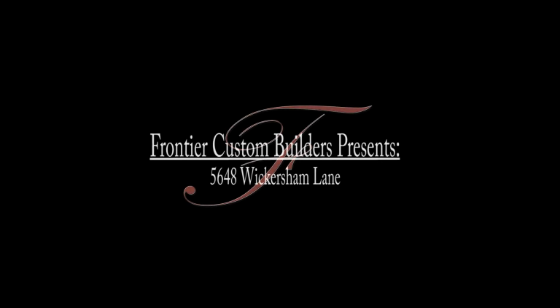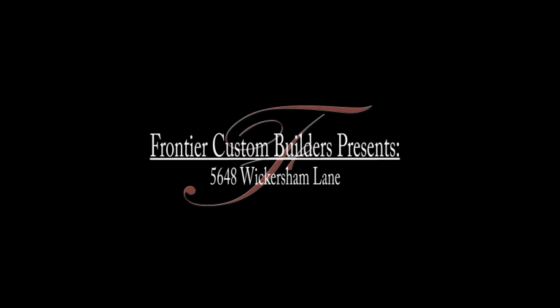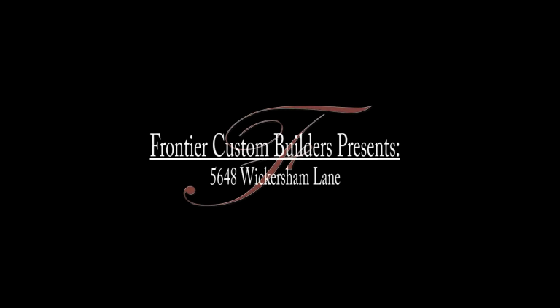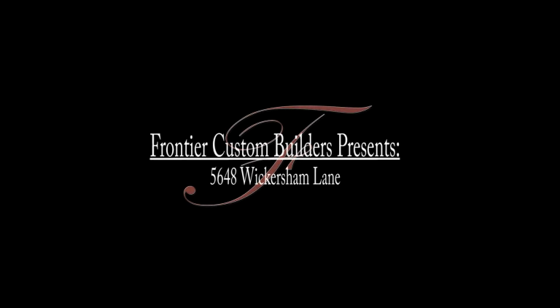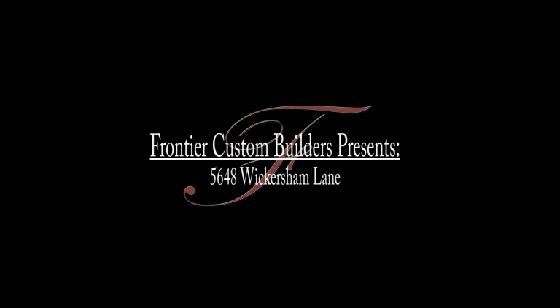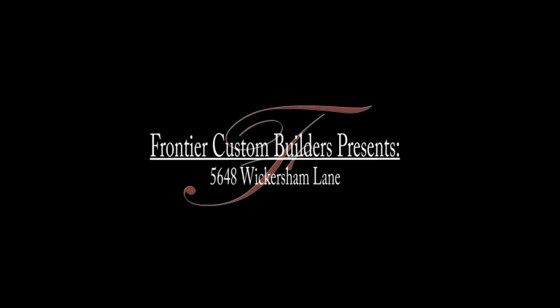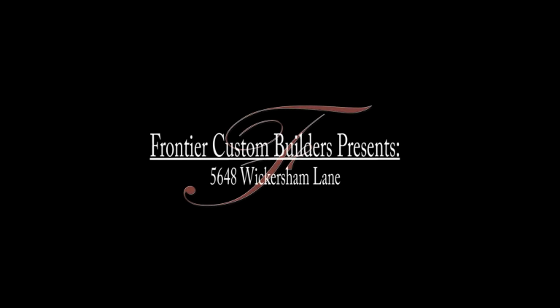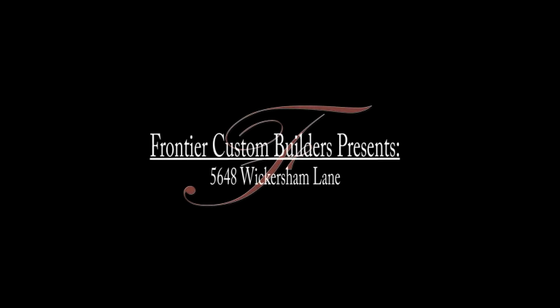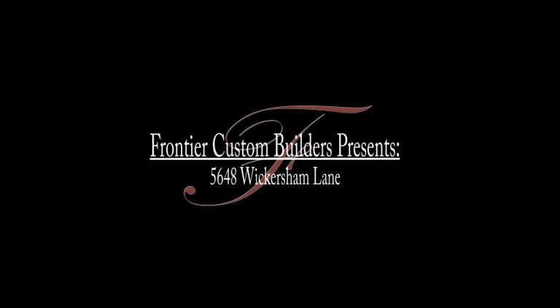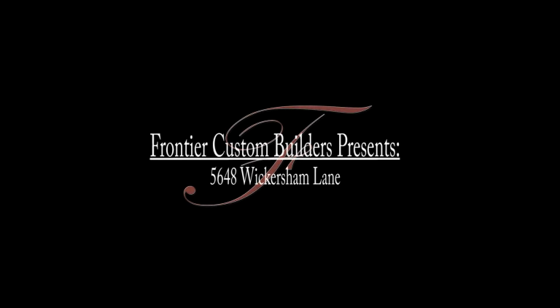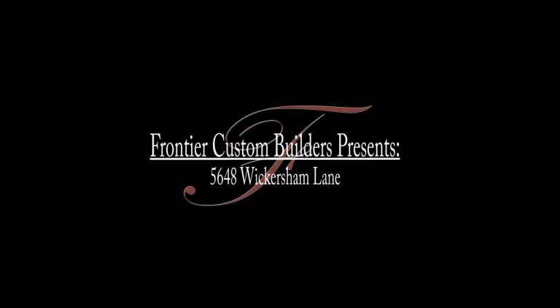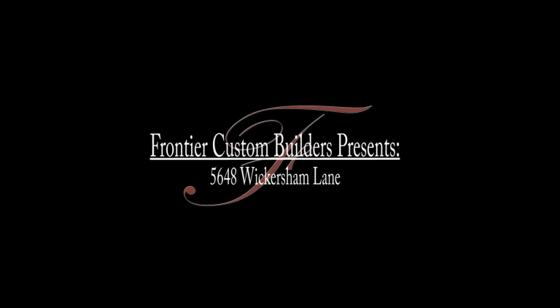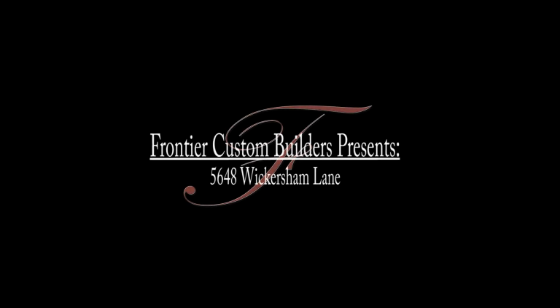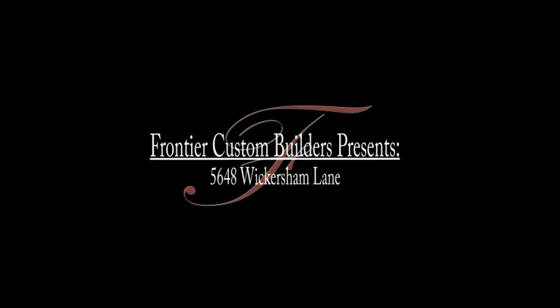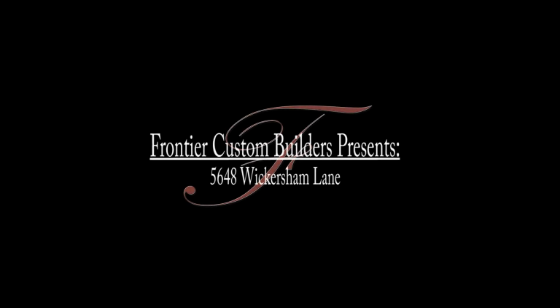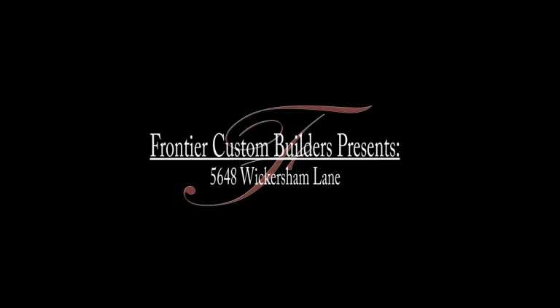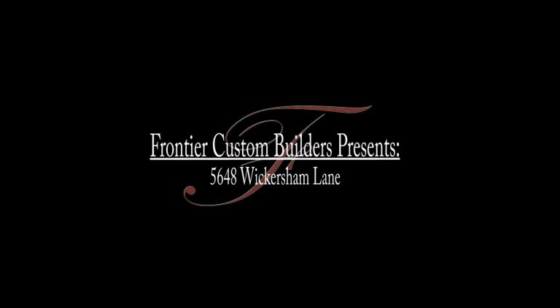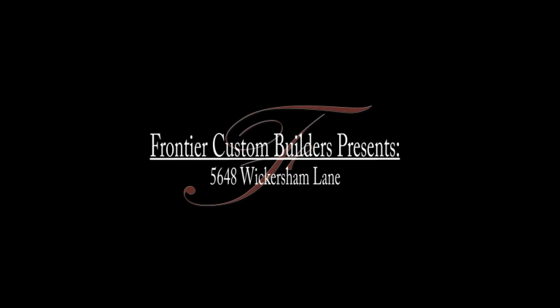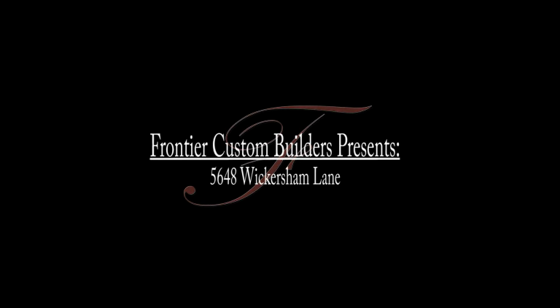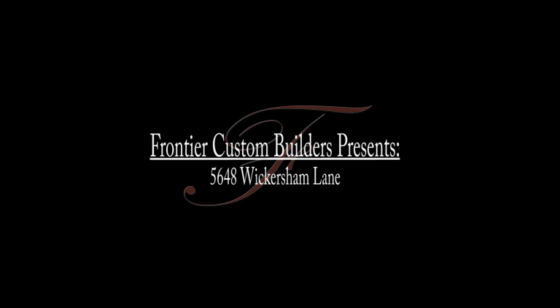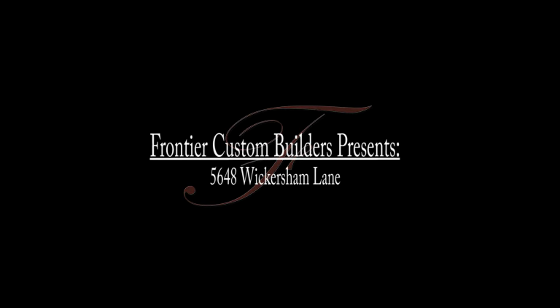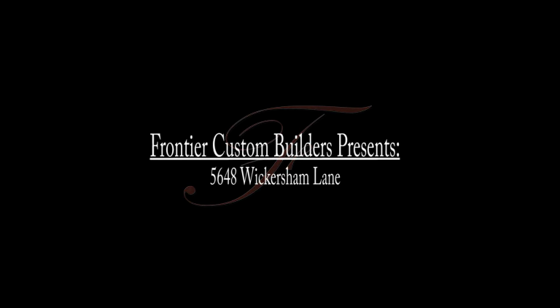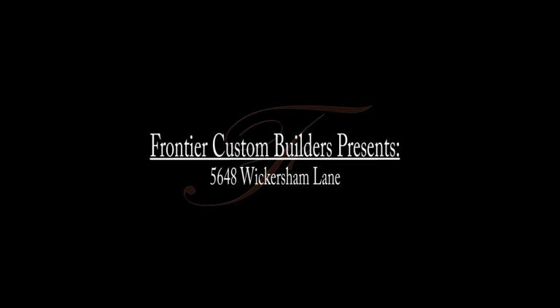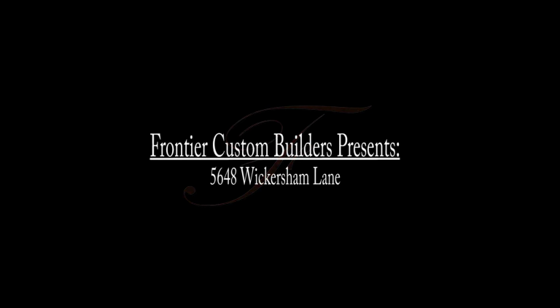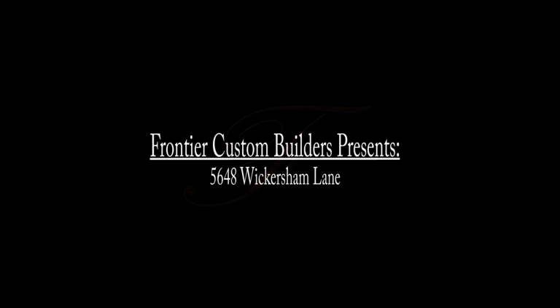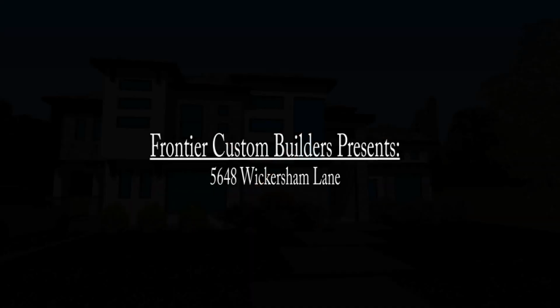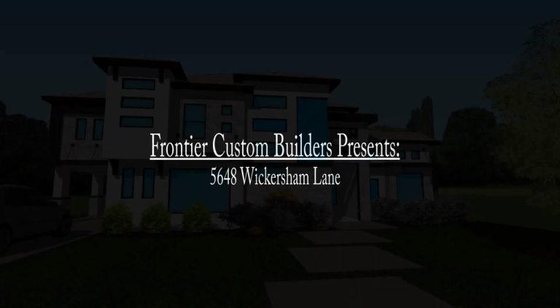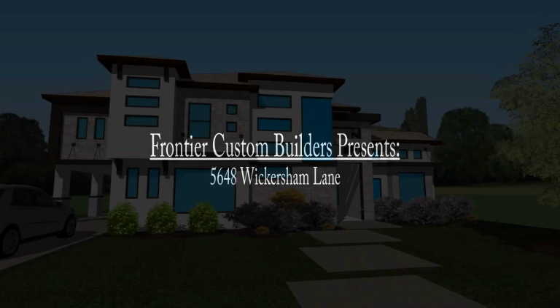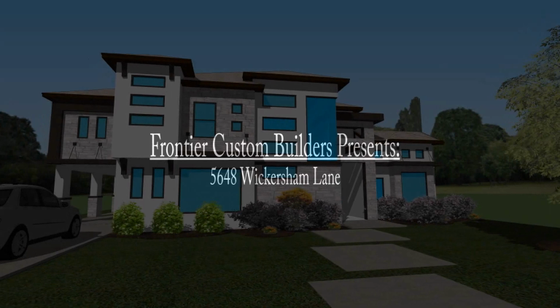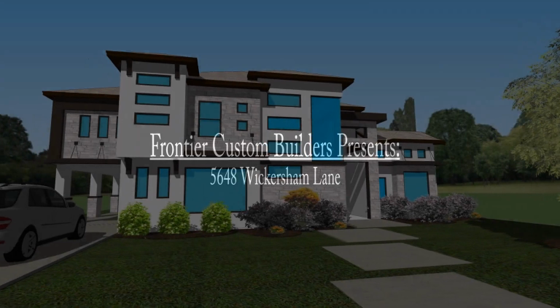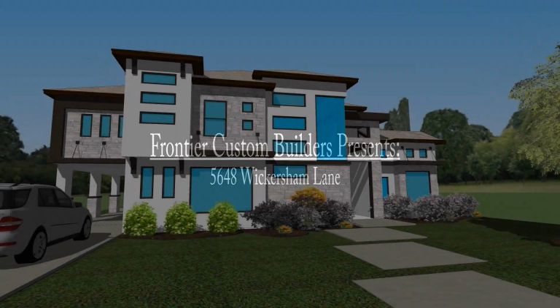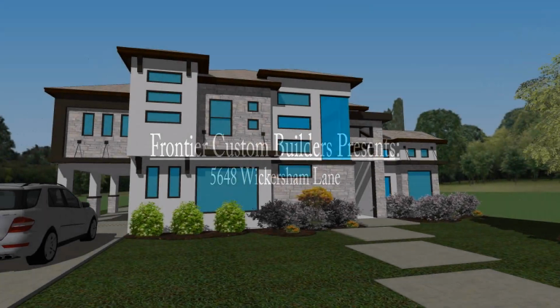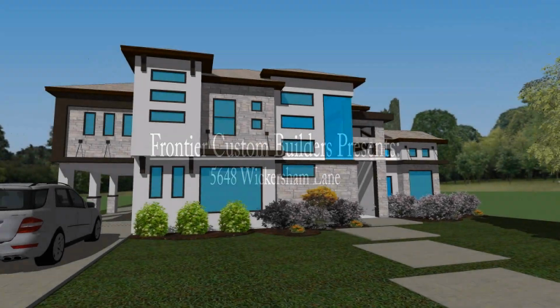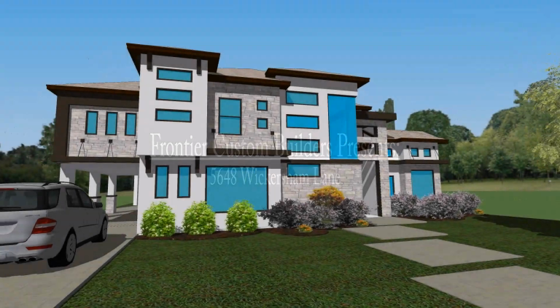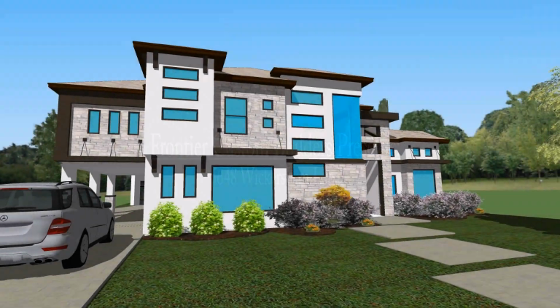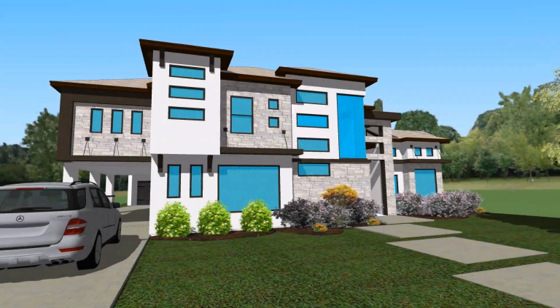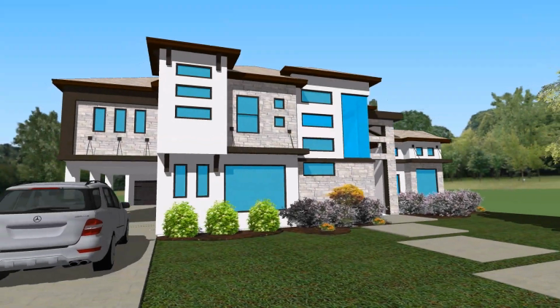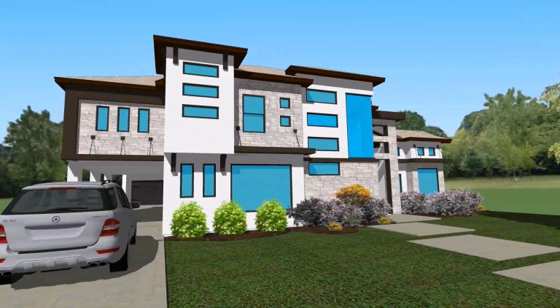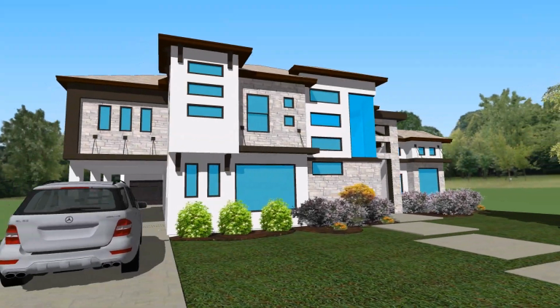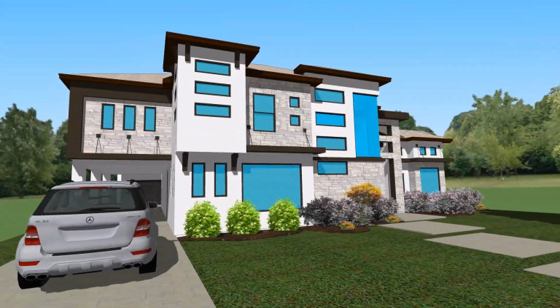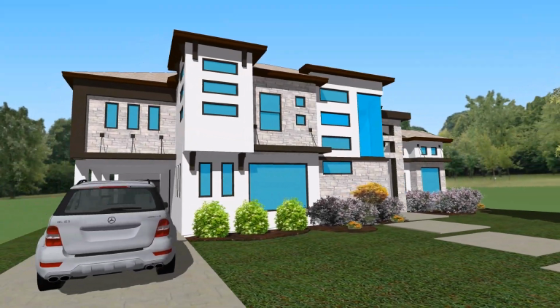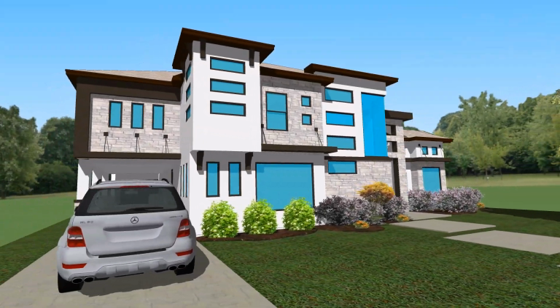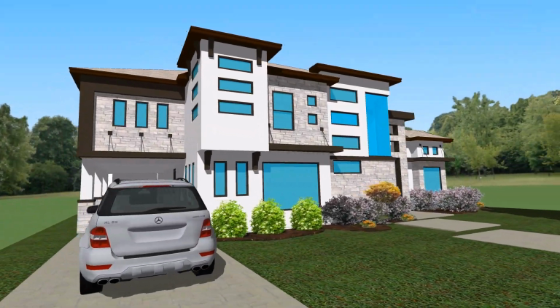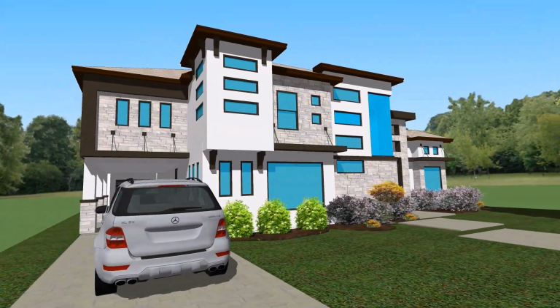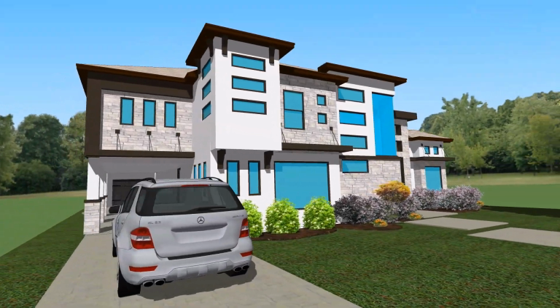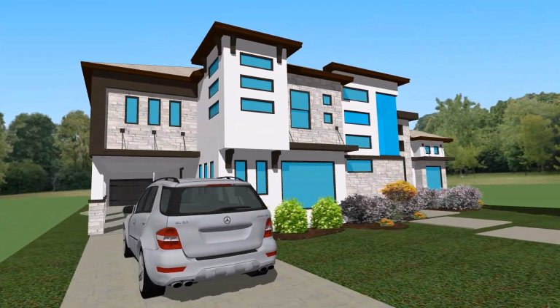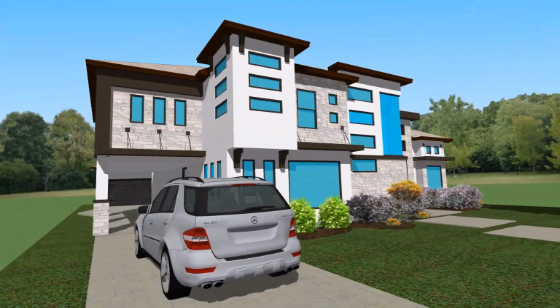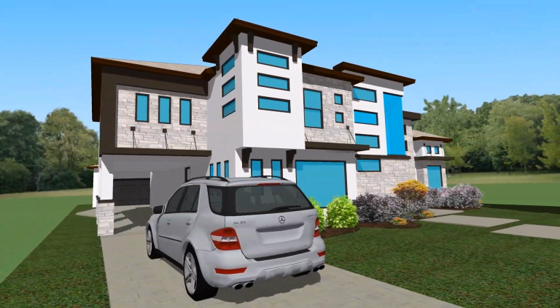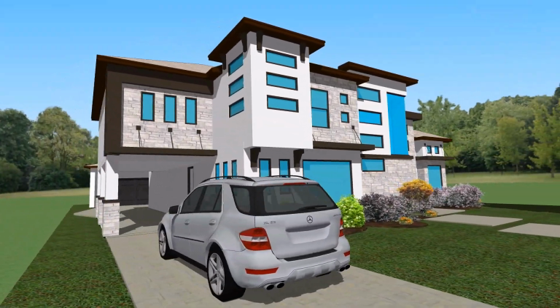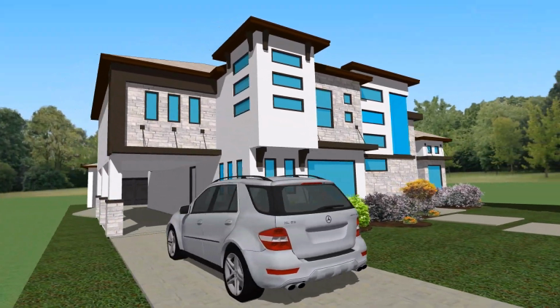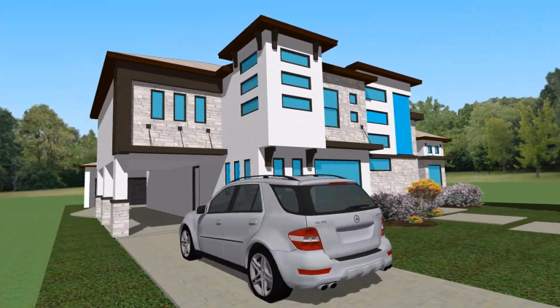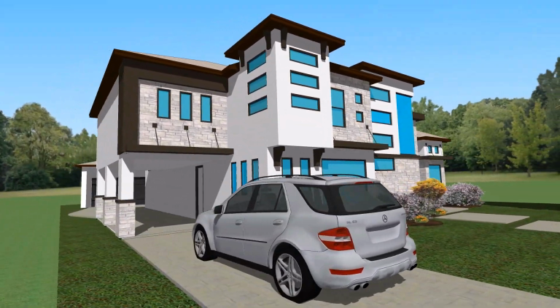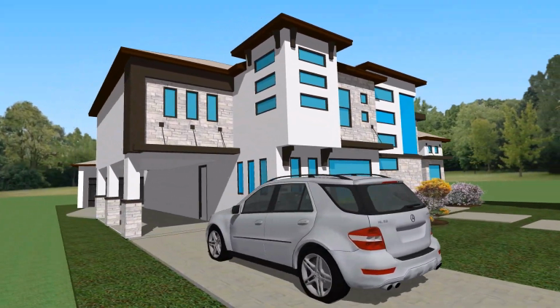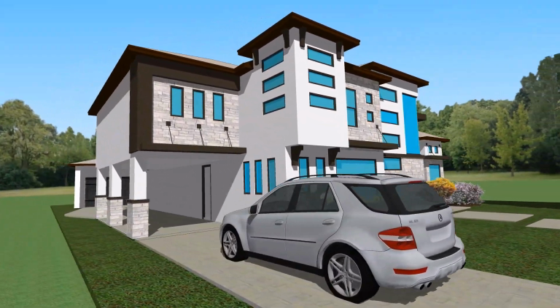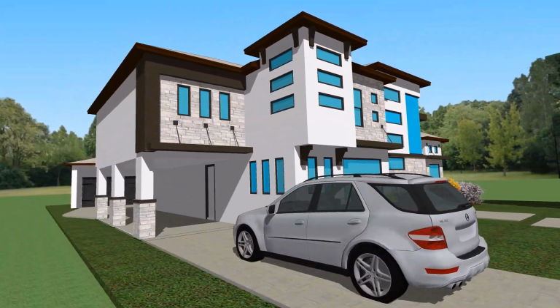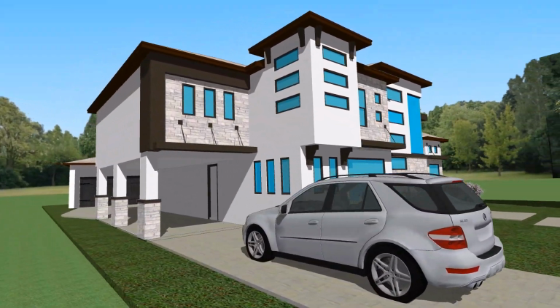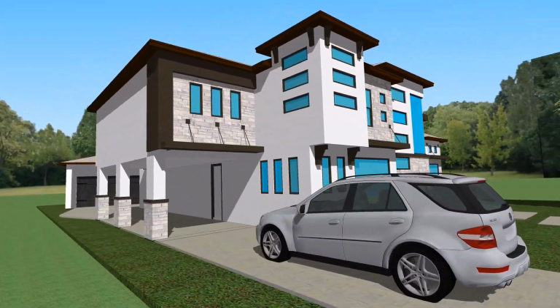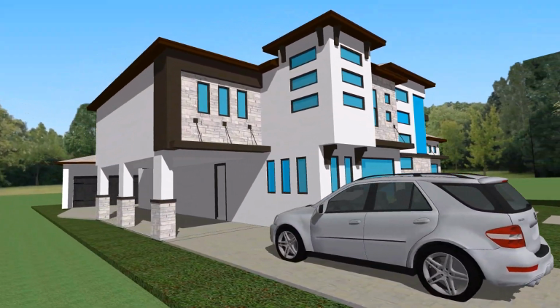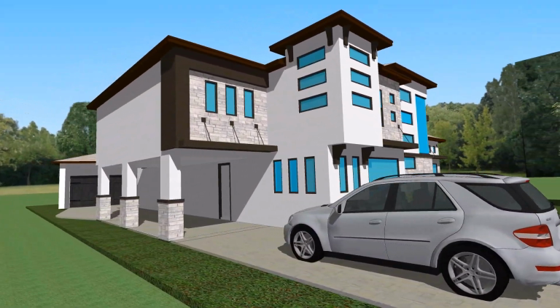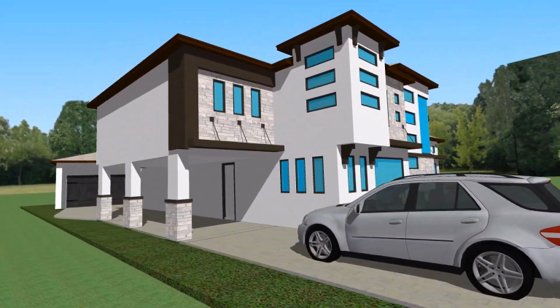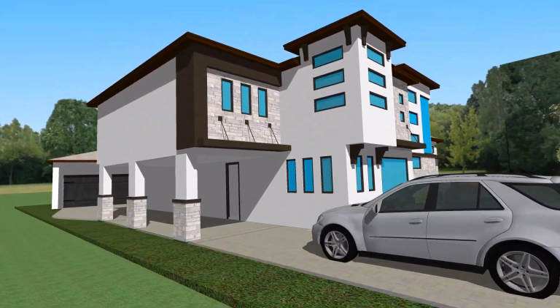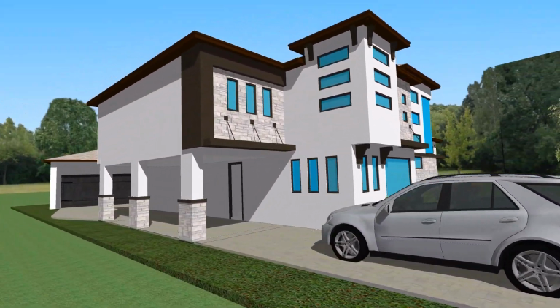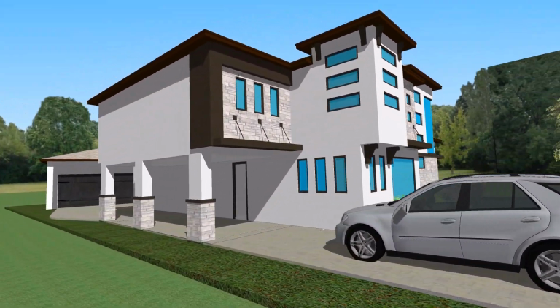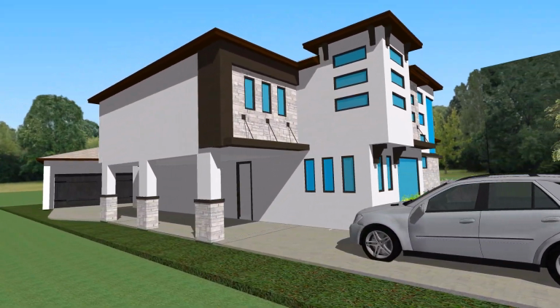Today we are featuring one of Frontier Custom Builder's newest plans in the beautiful Briar Grove neighborhood. Let's take a closer look.